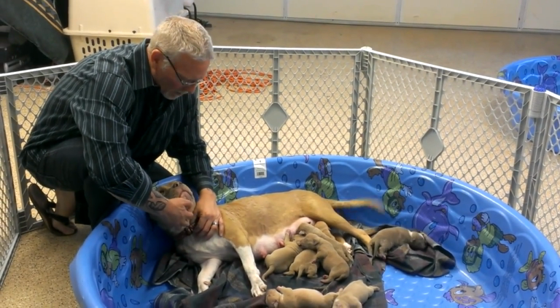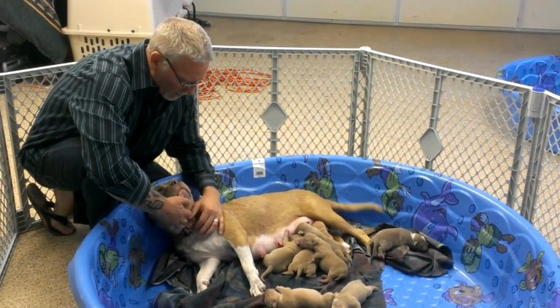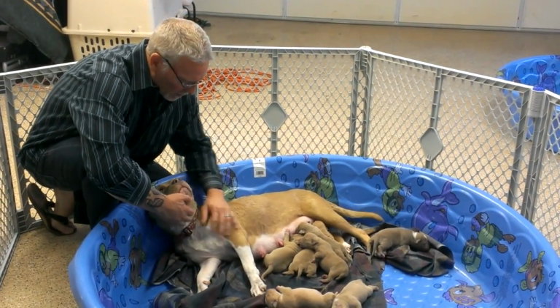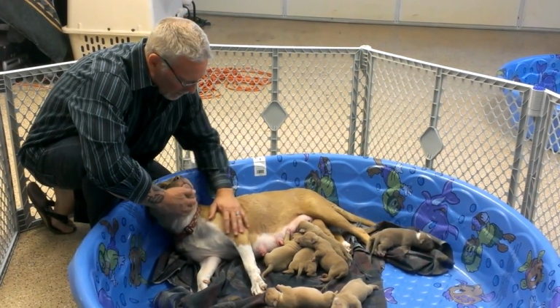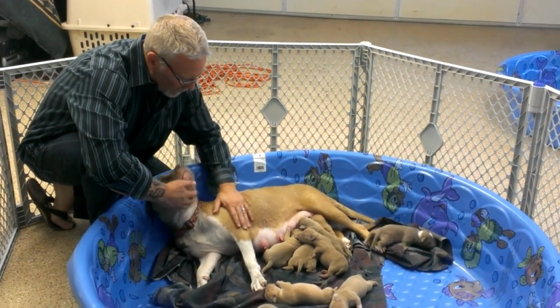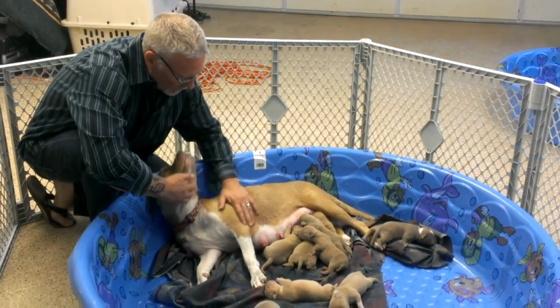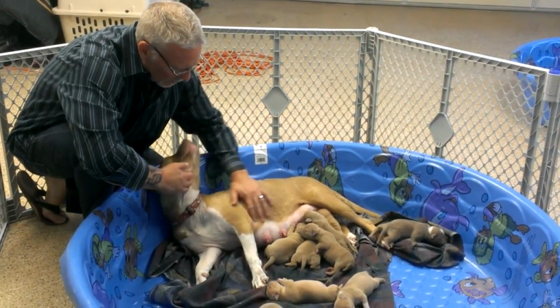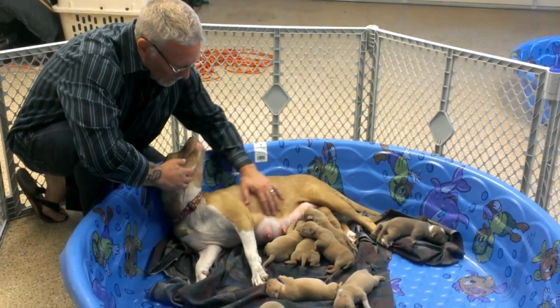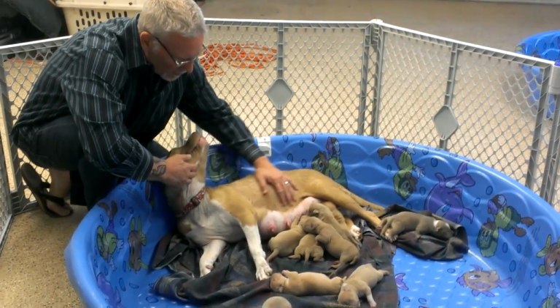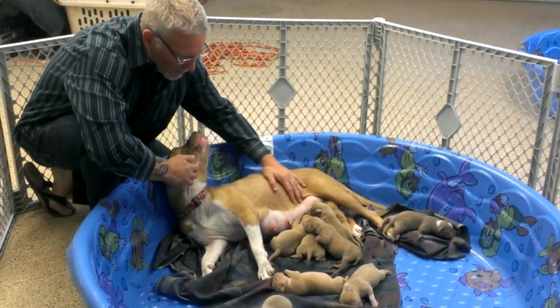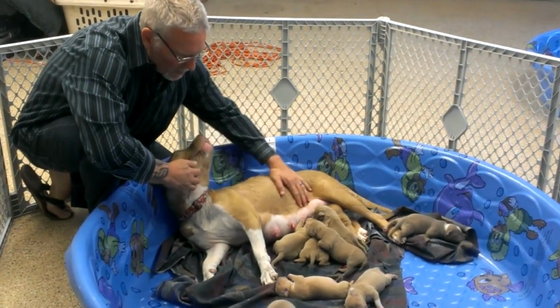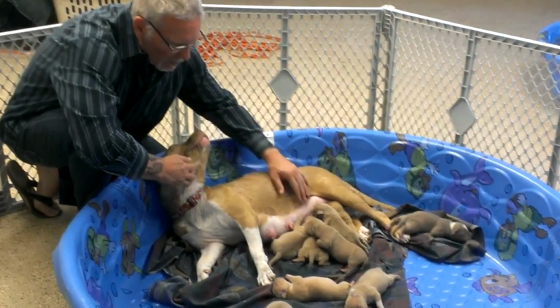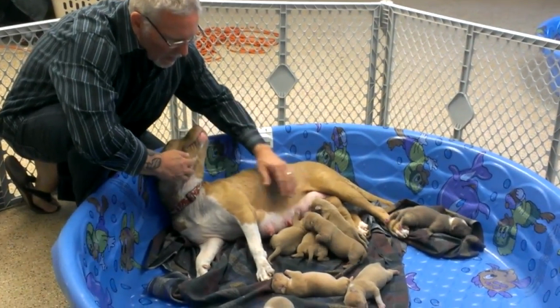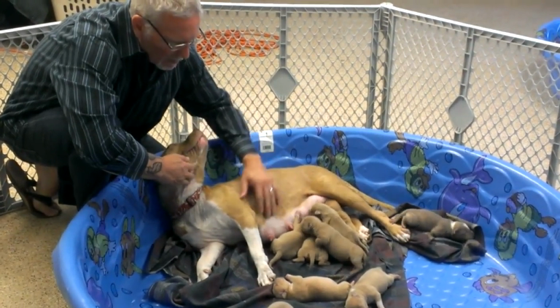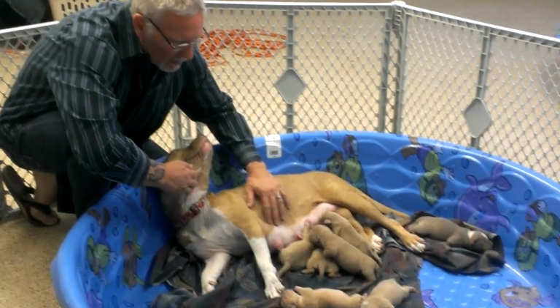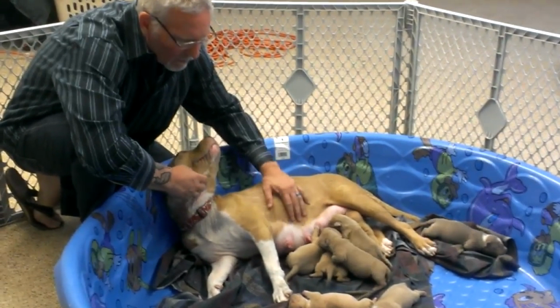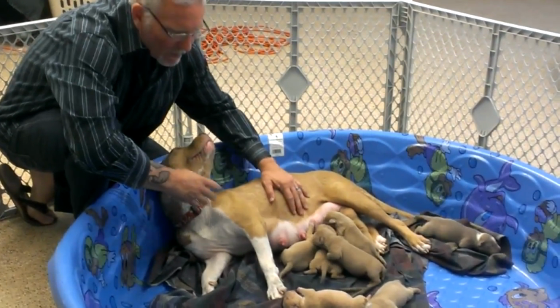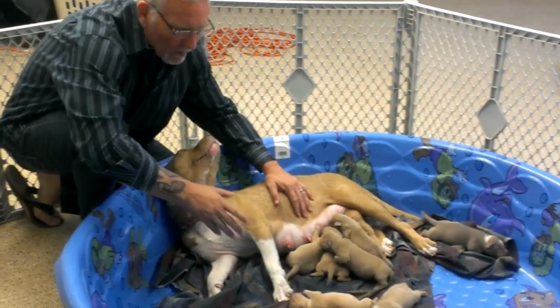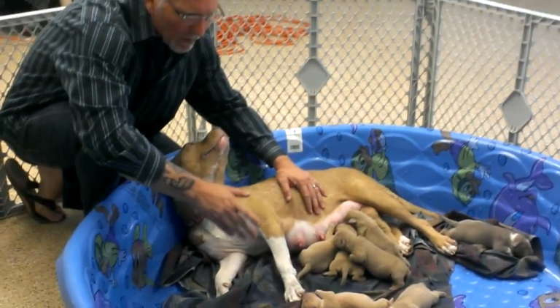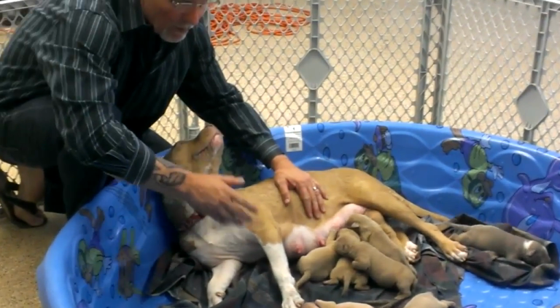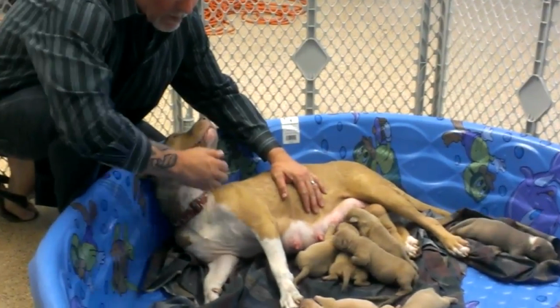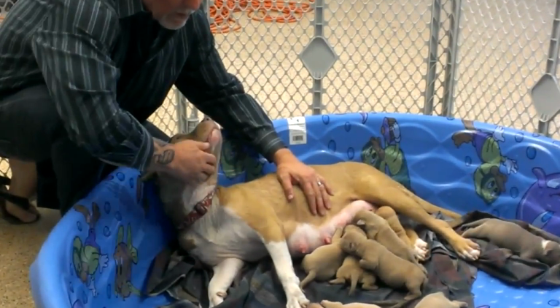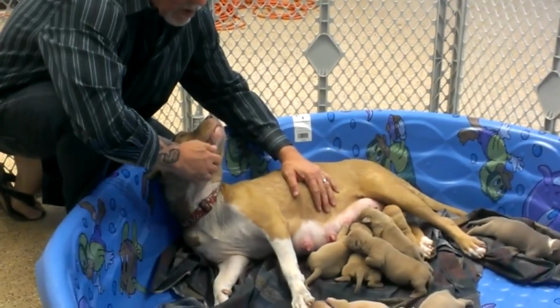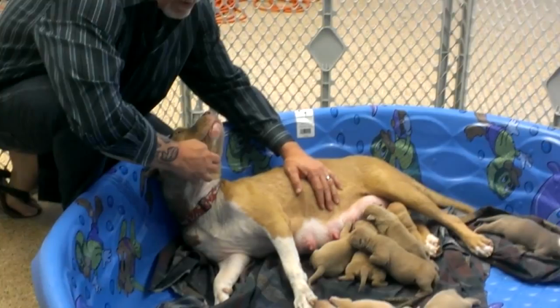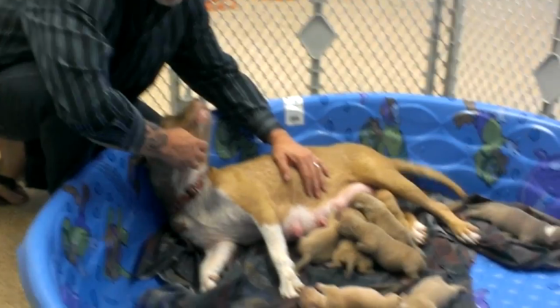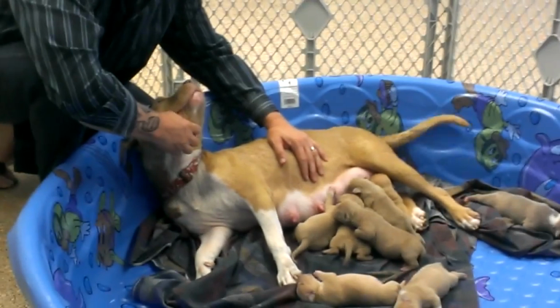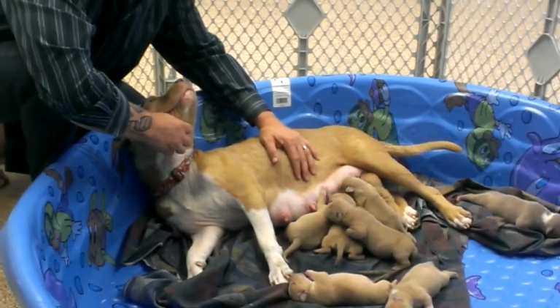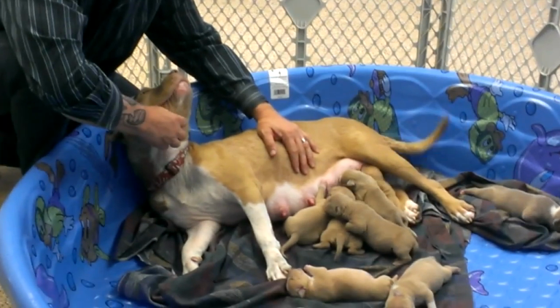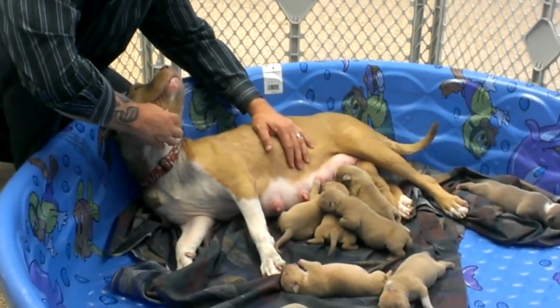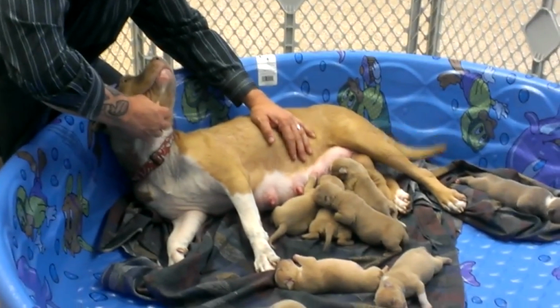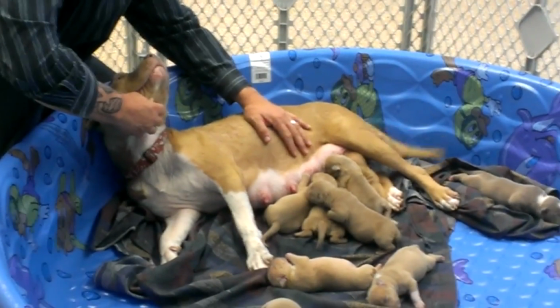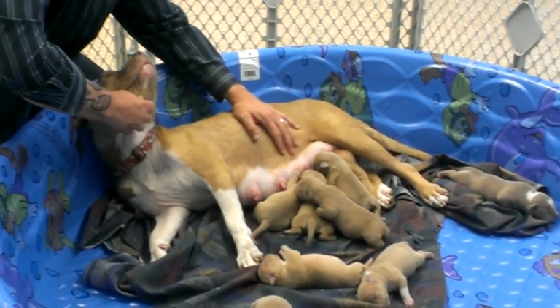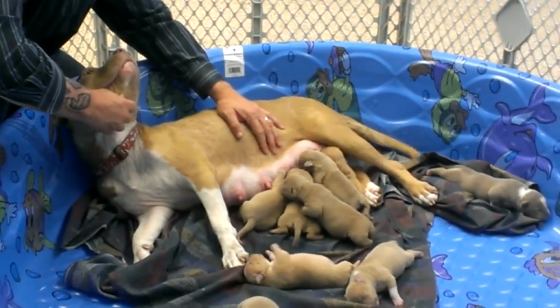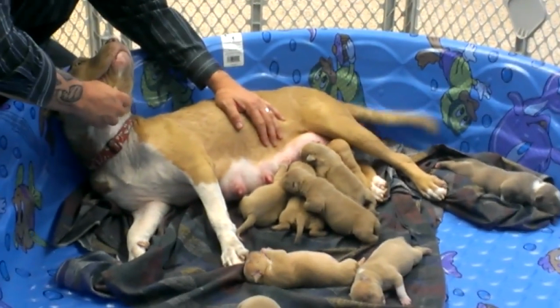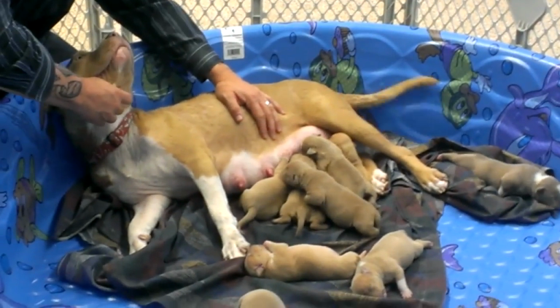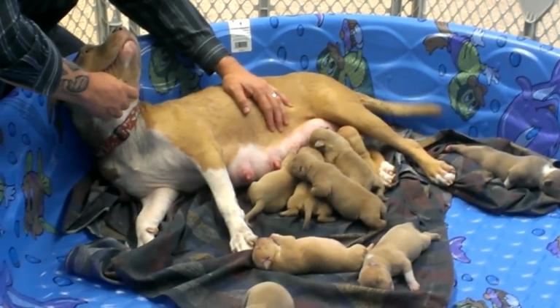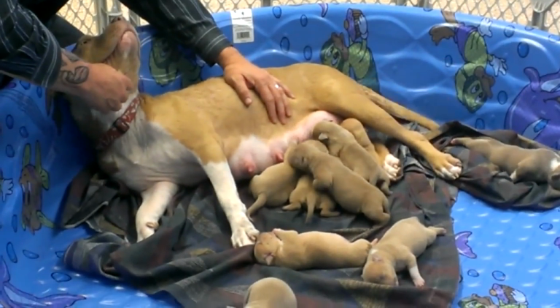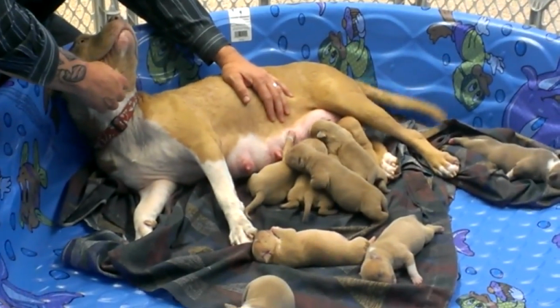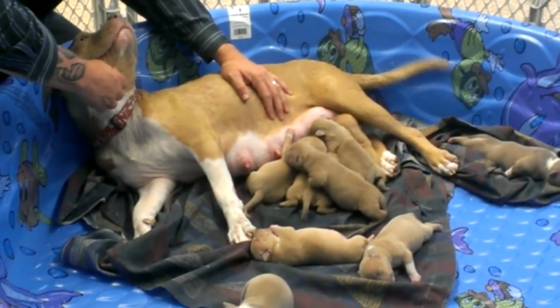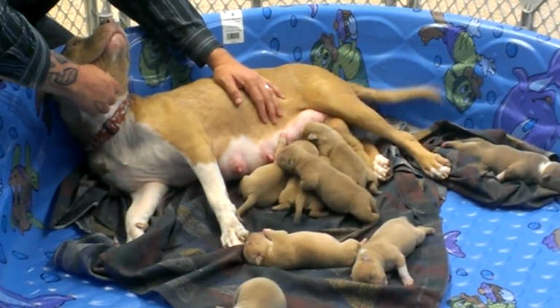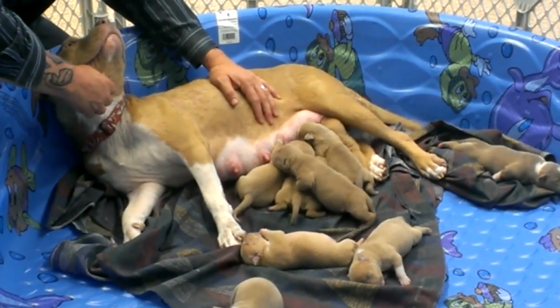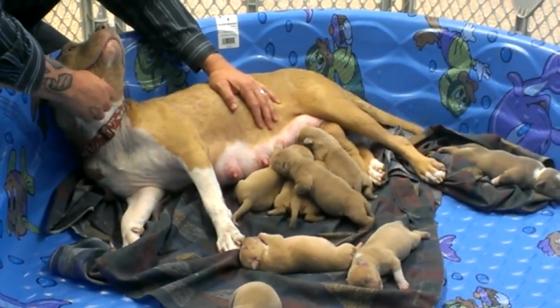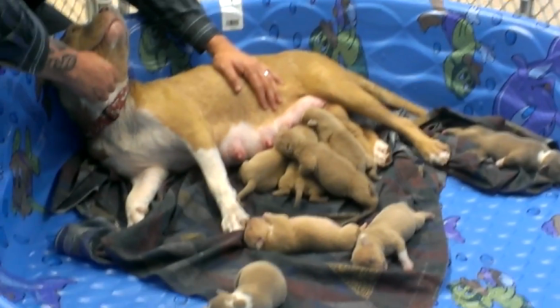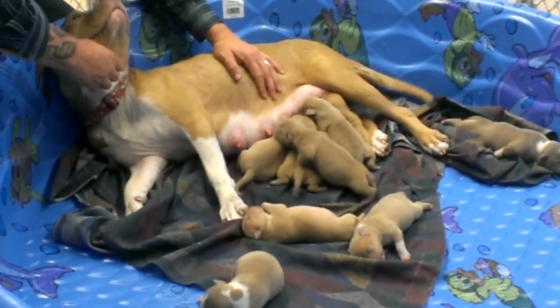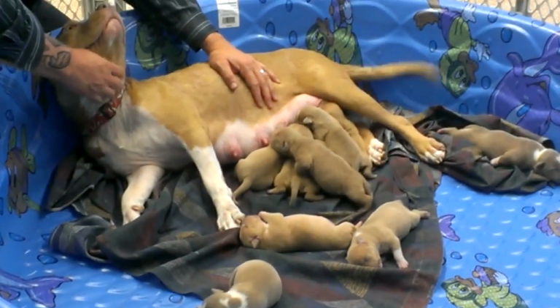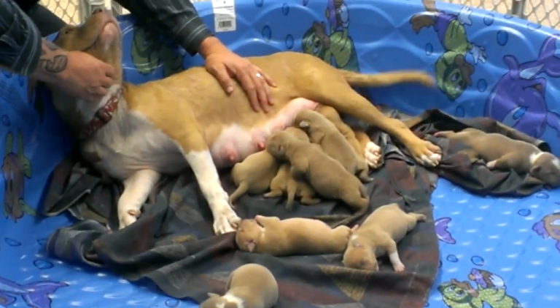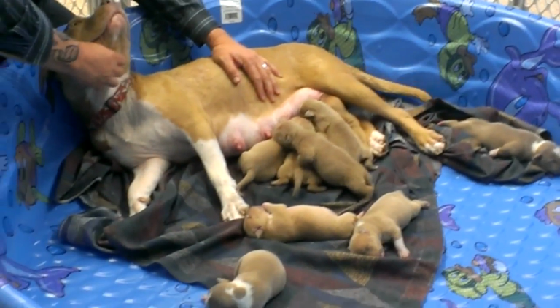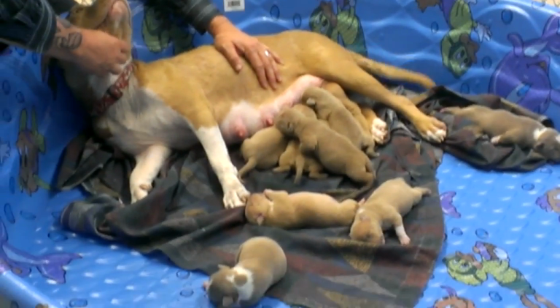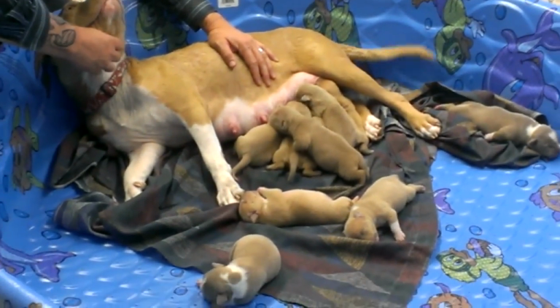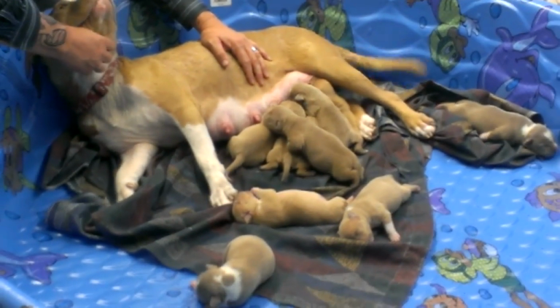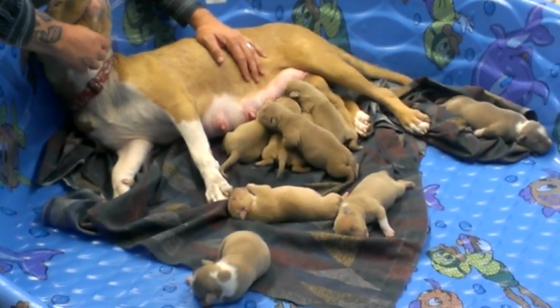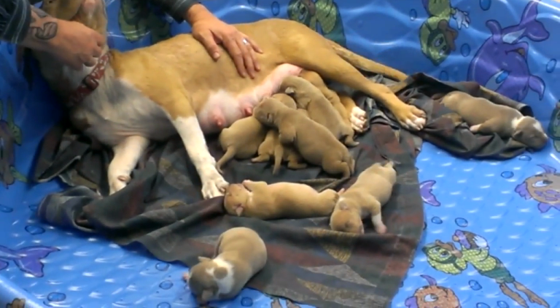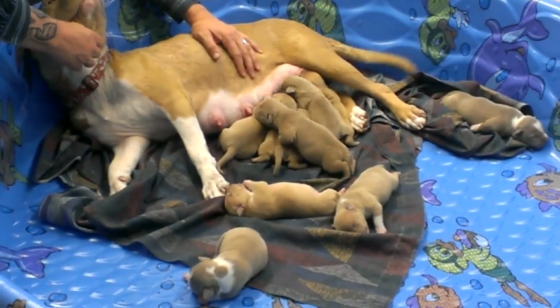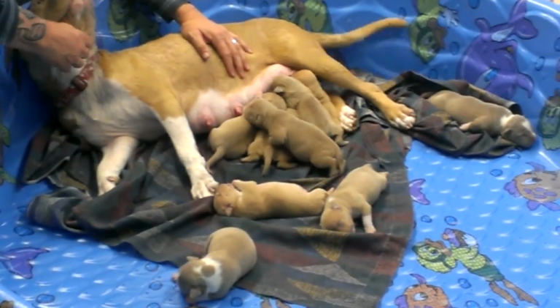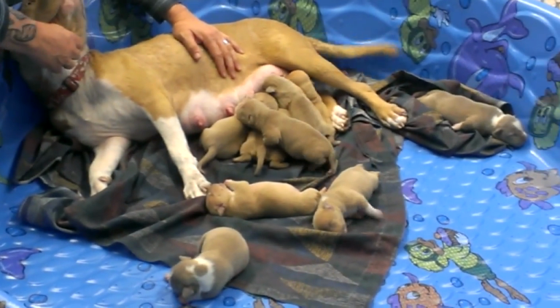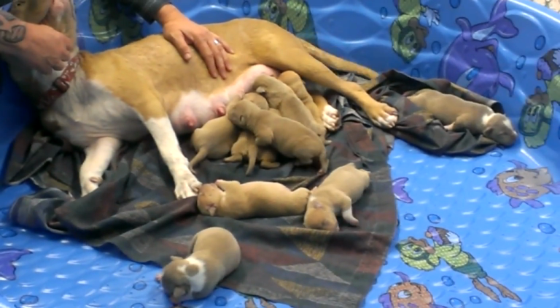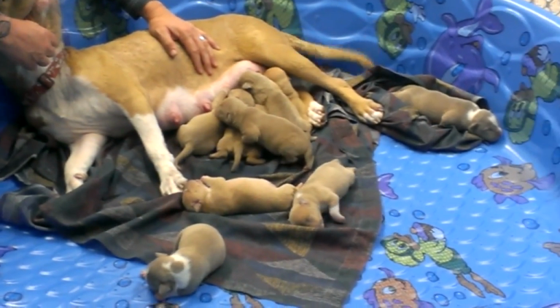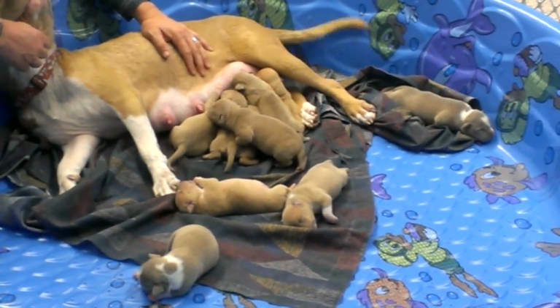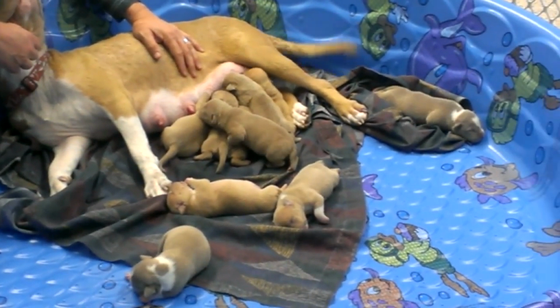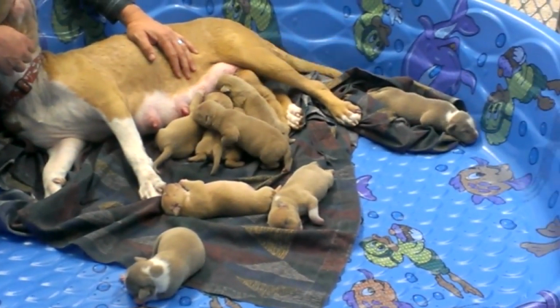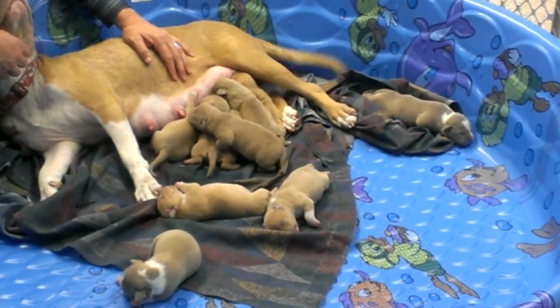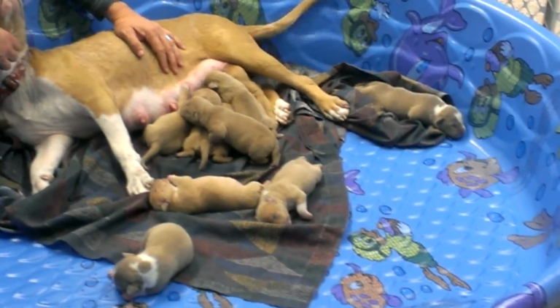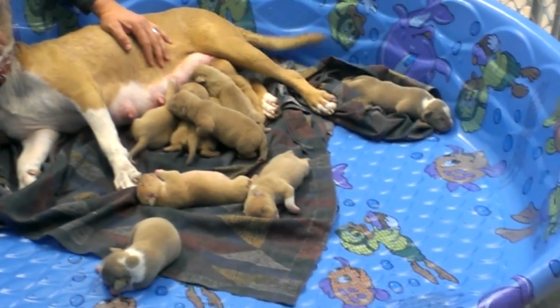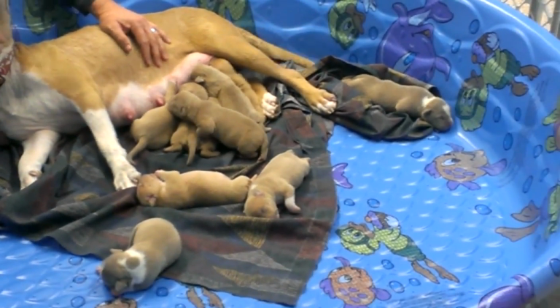So once again, this is Bambi. This litter is Coa and Bambi, and as of today they are six days old.